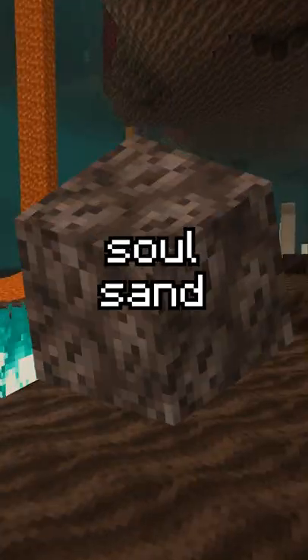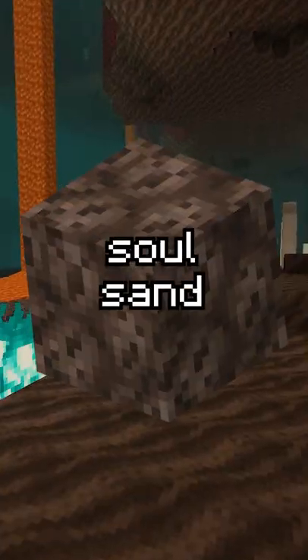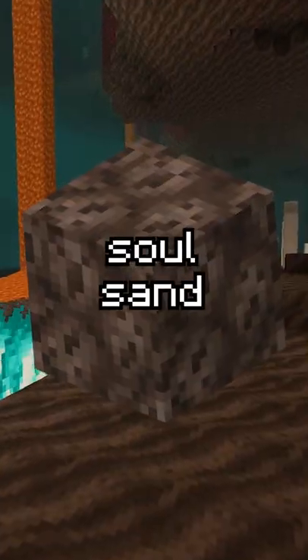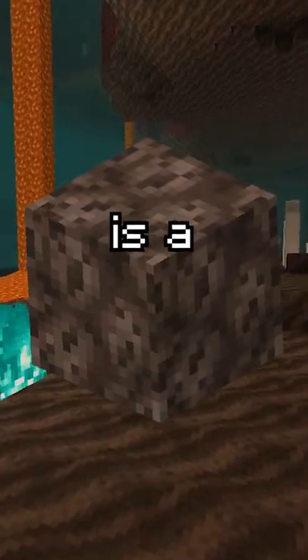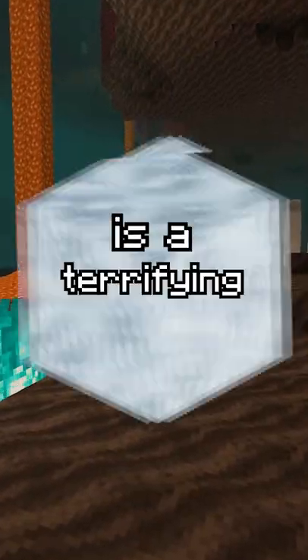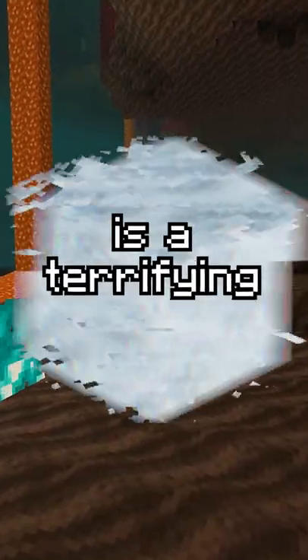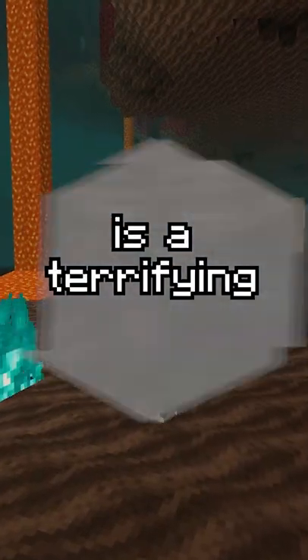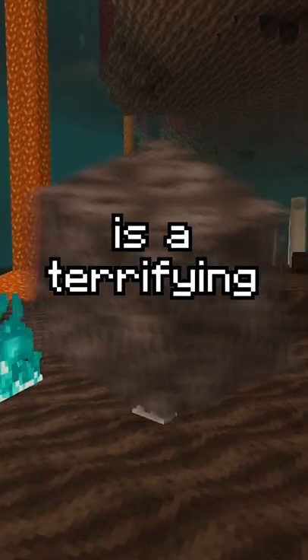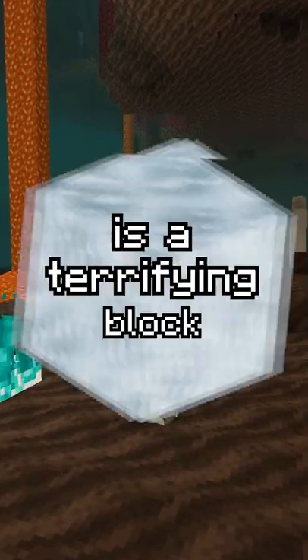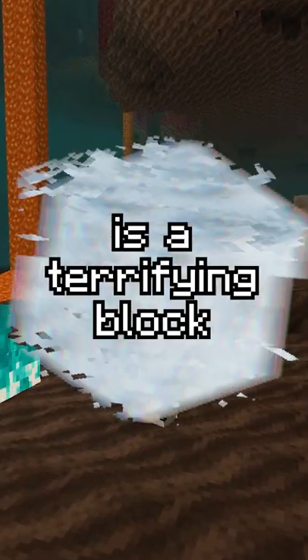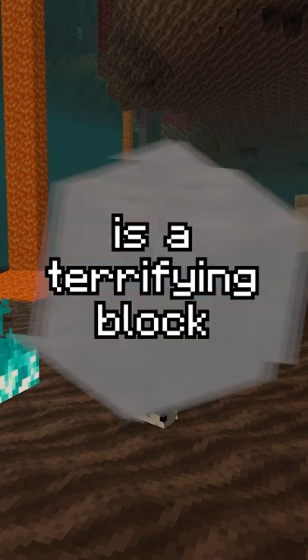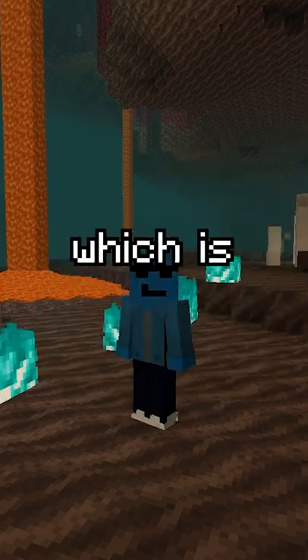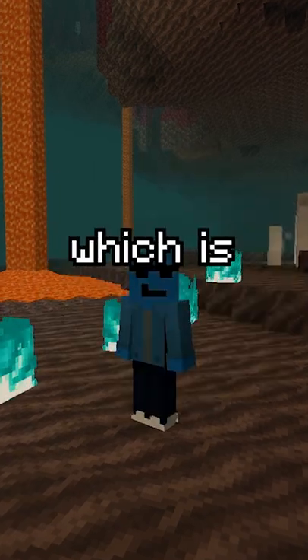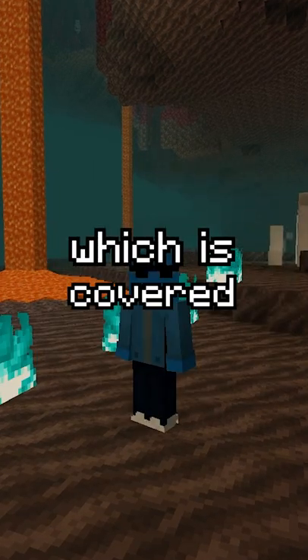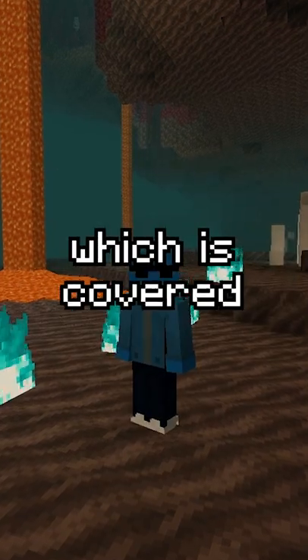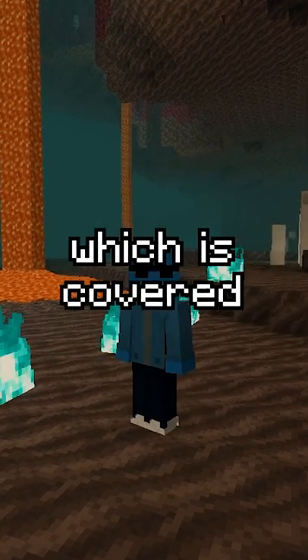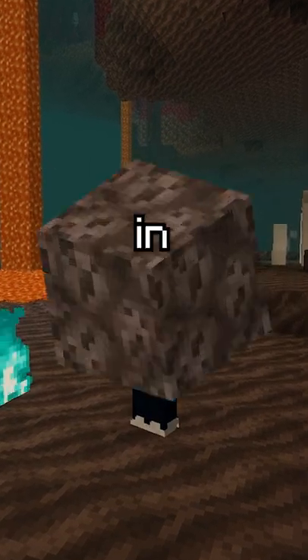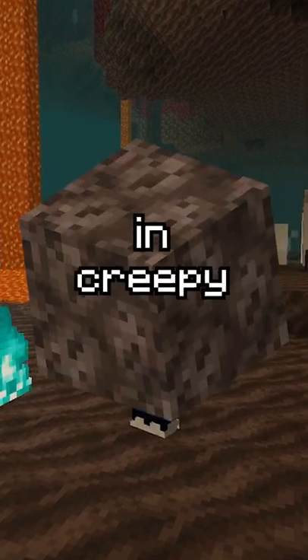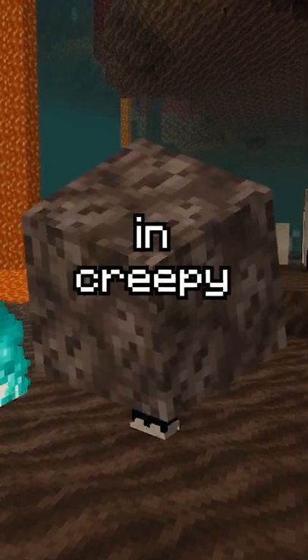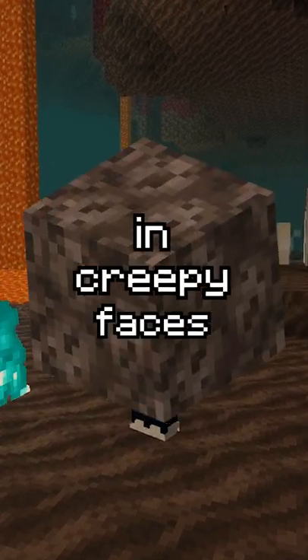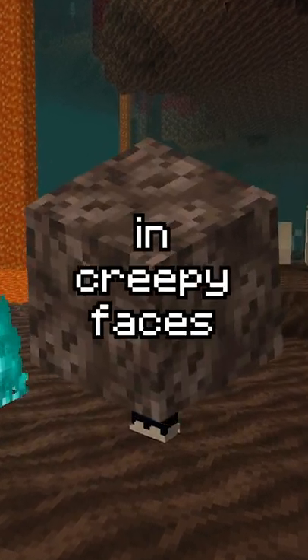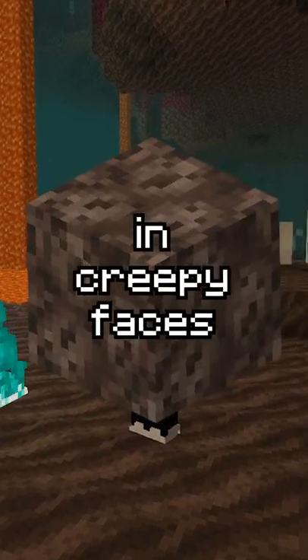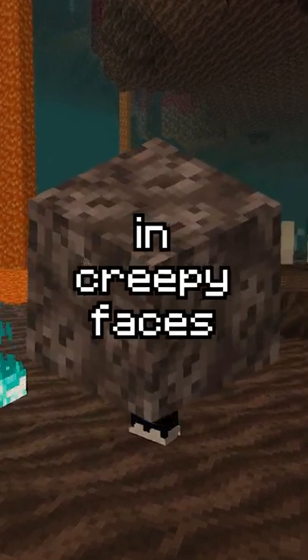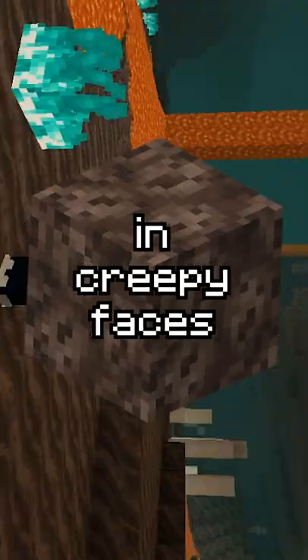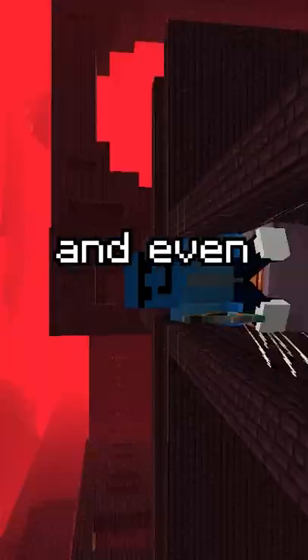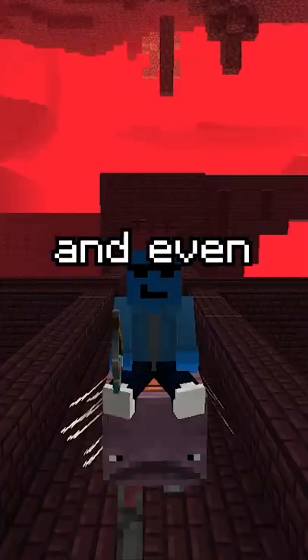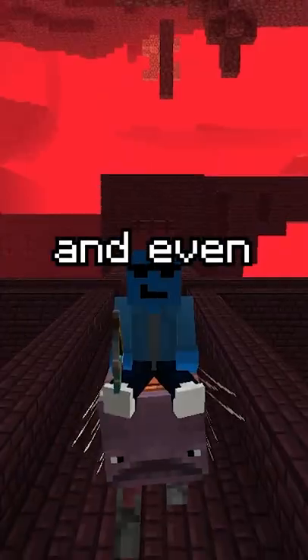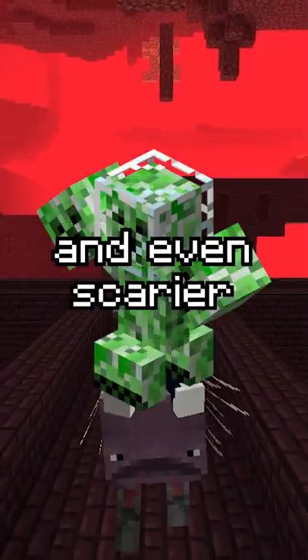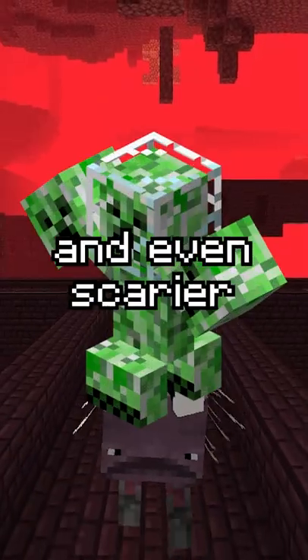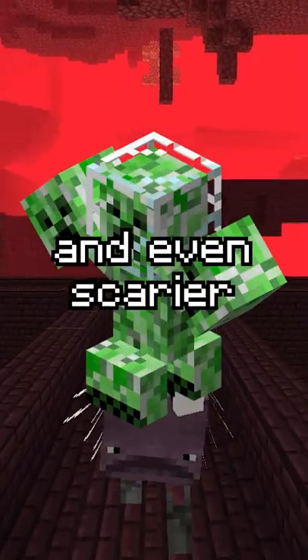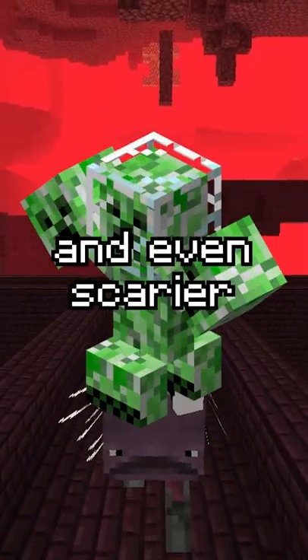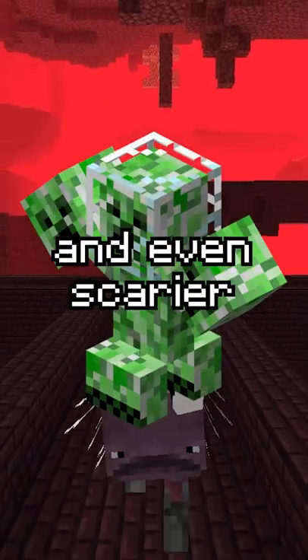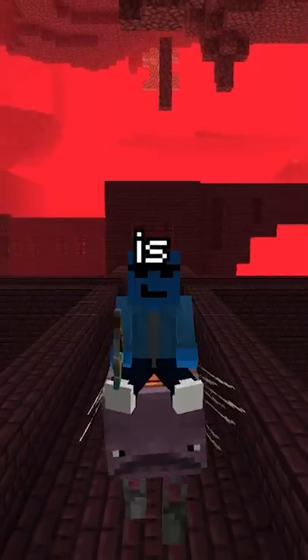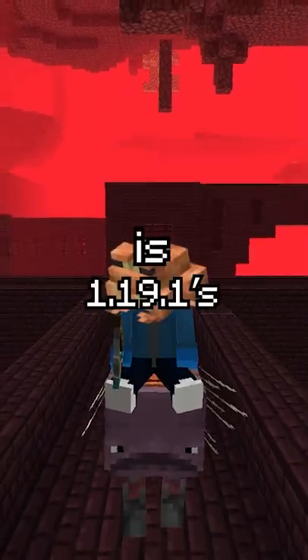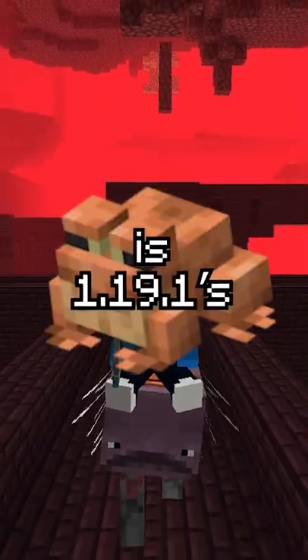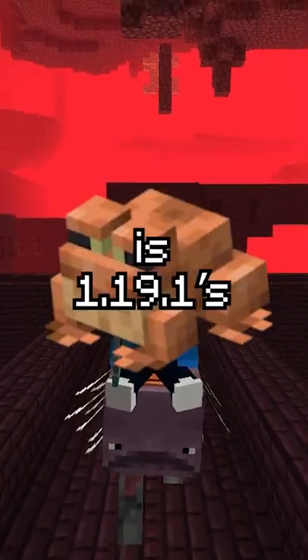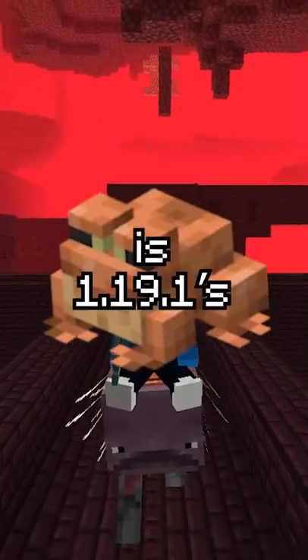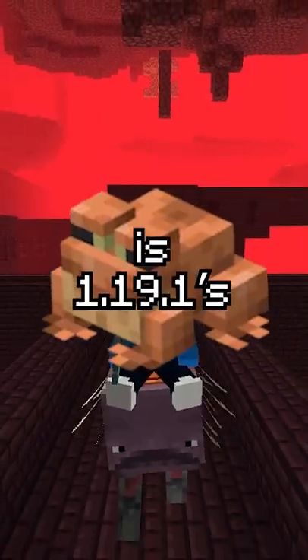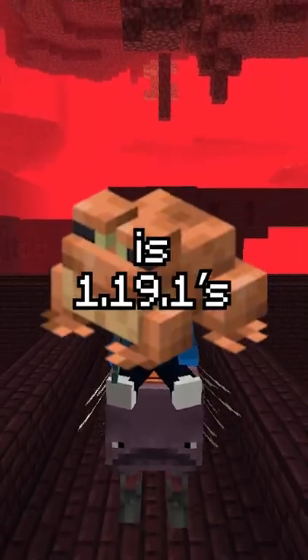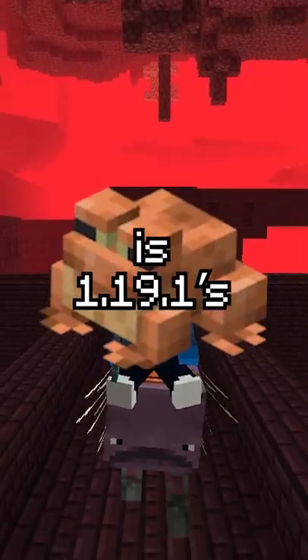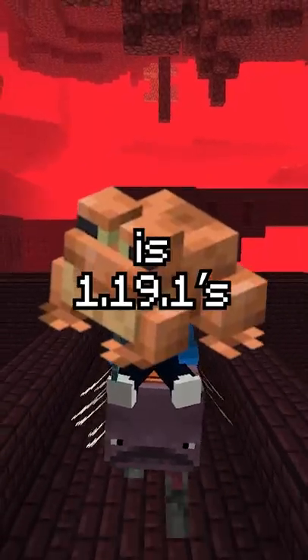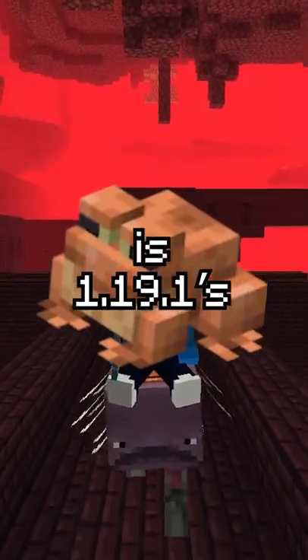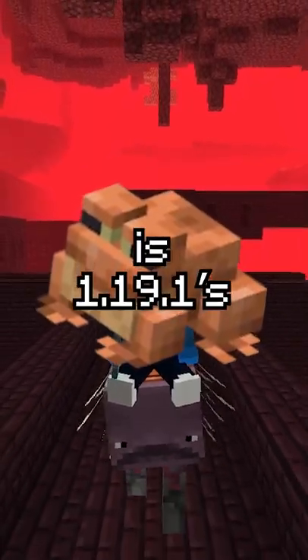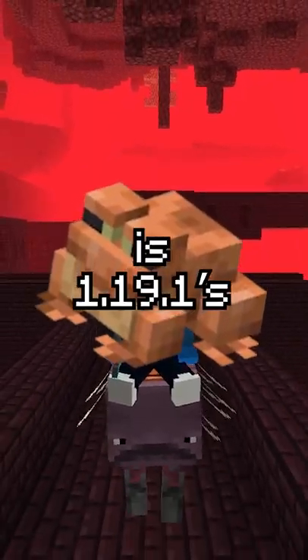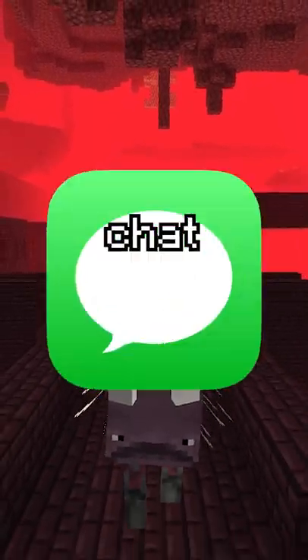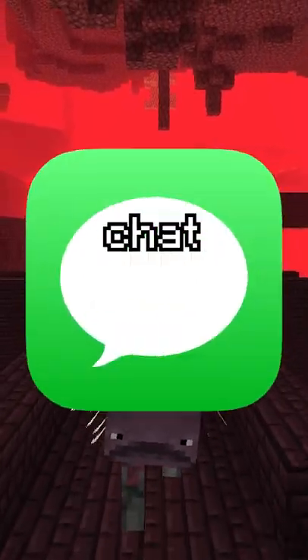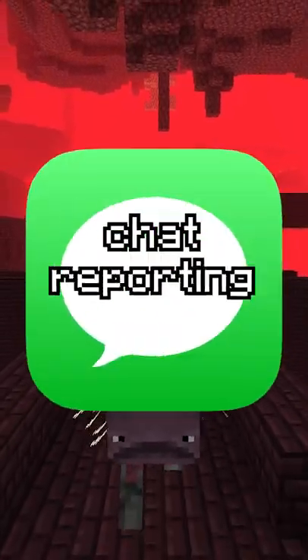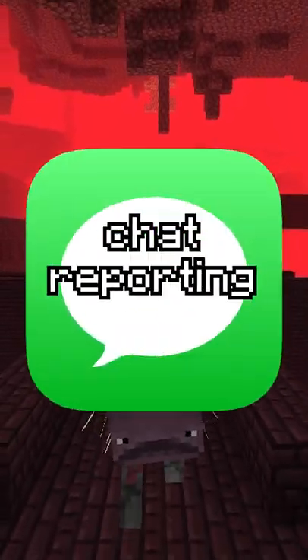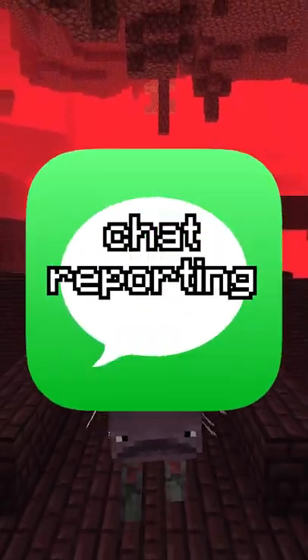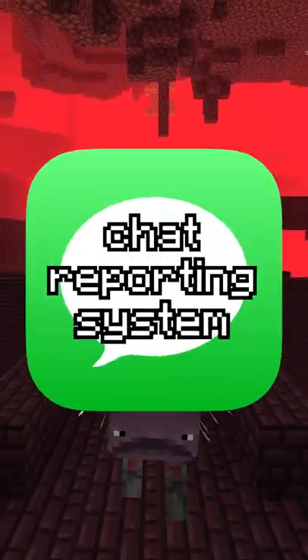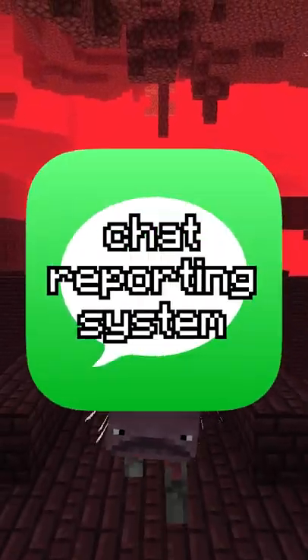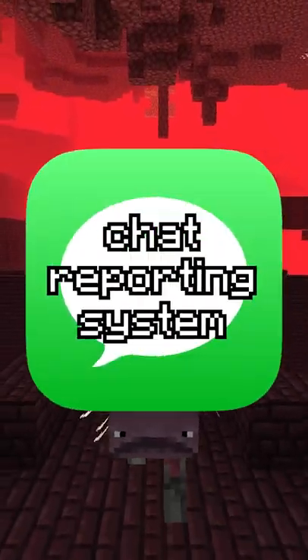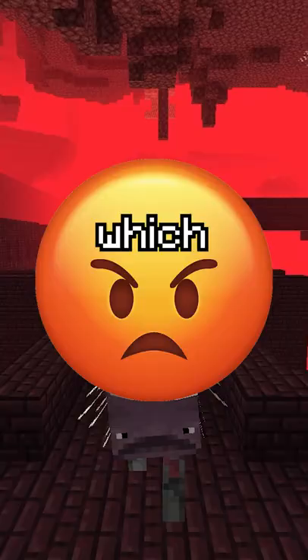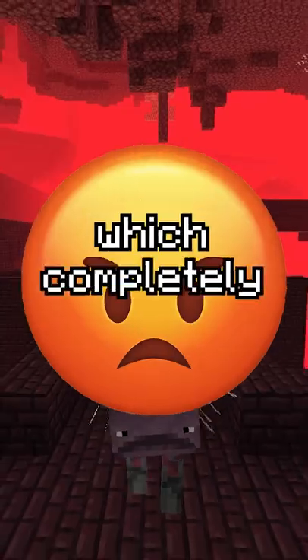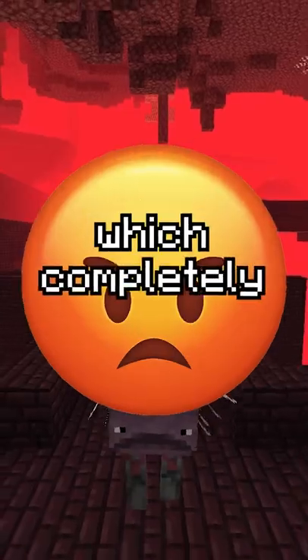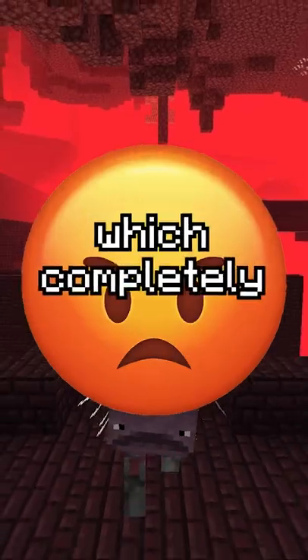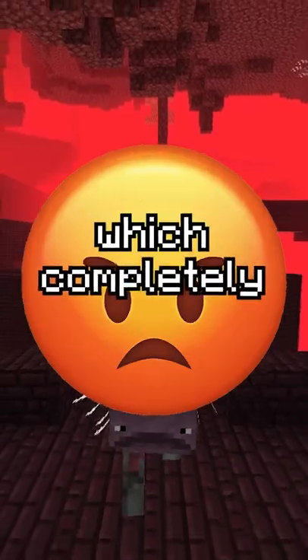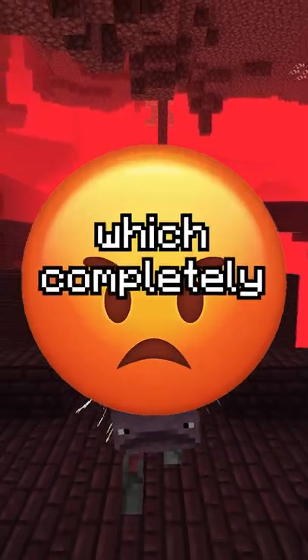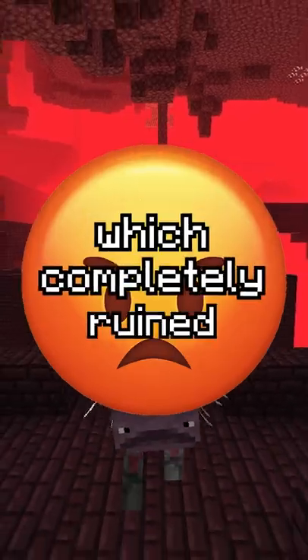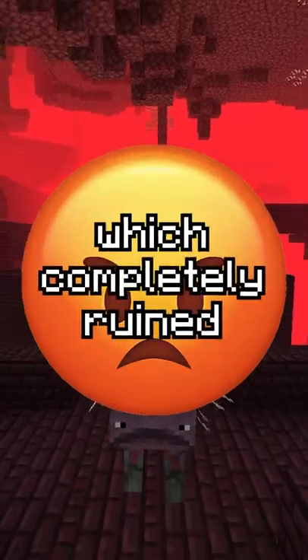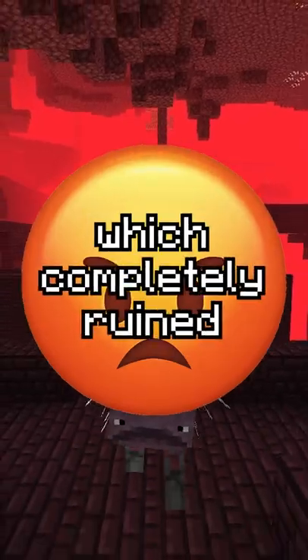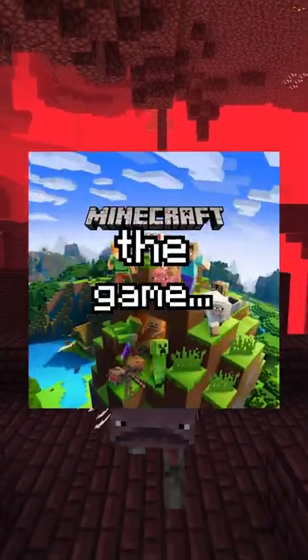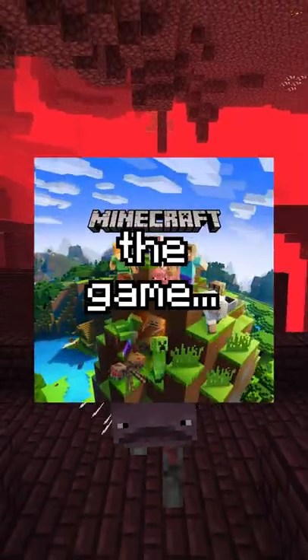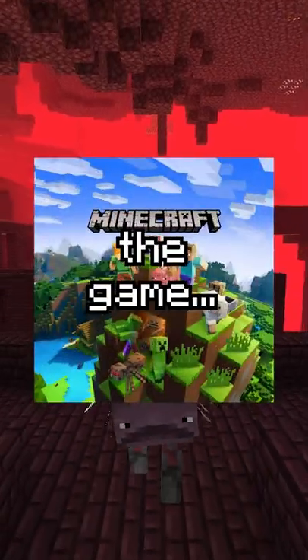Soul Sand is a terrifying block which is covered in creepy faces. And even scarier is 1.19.1's chat reporting system, which completely ruined the game.